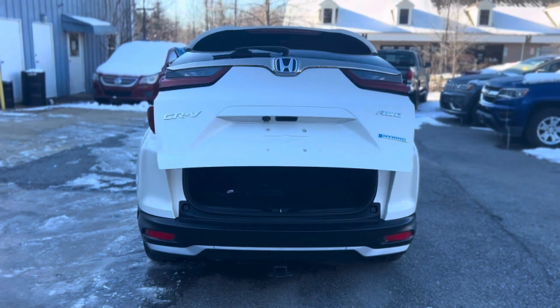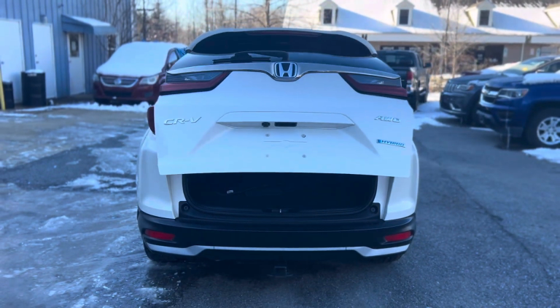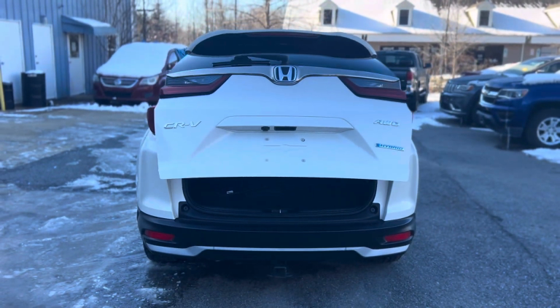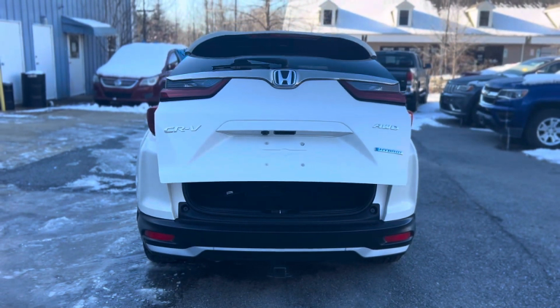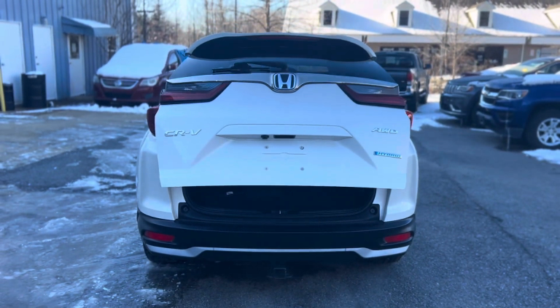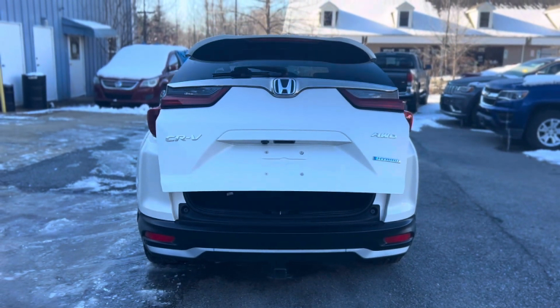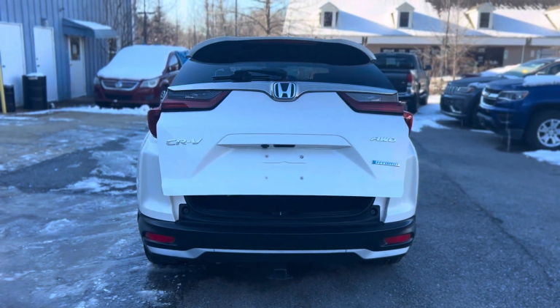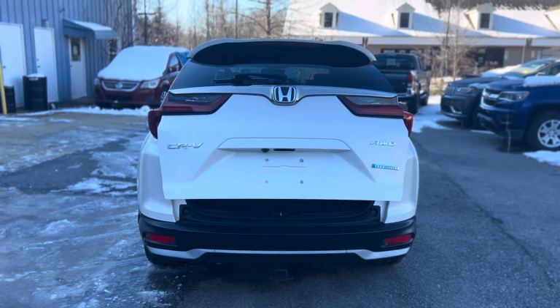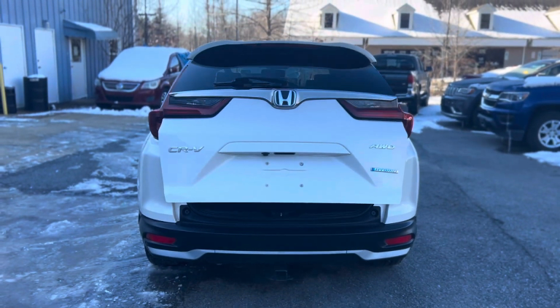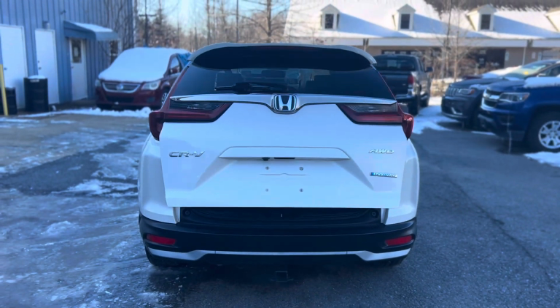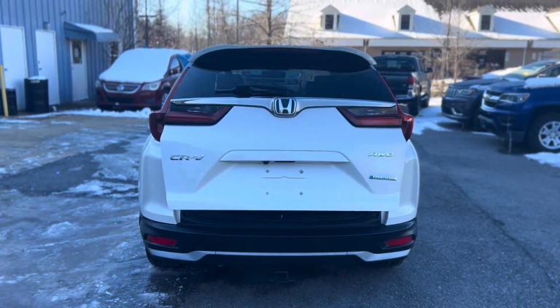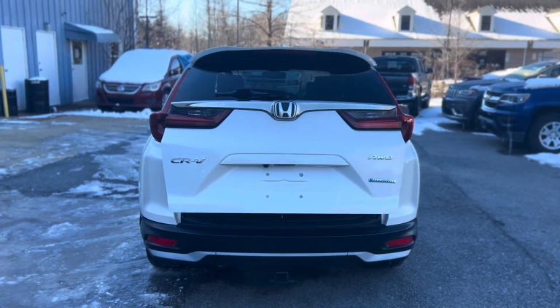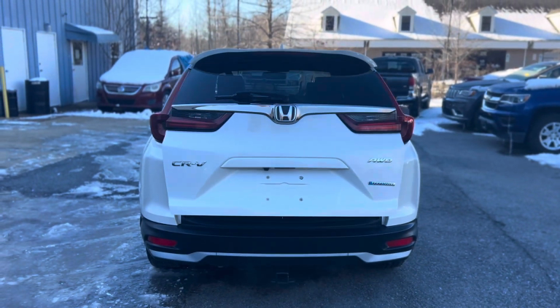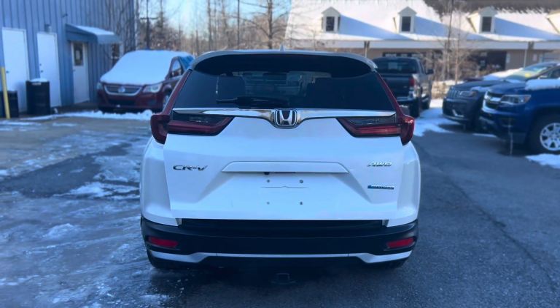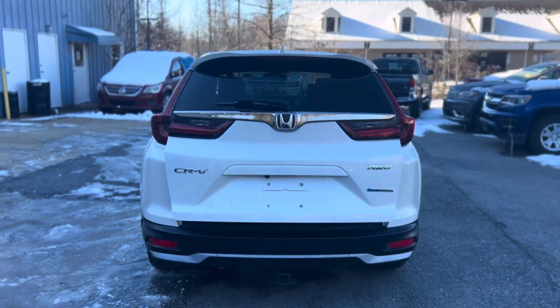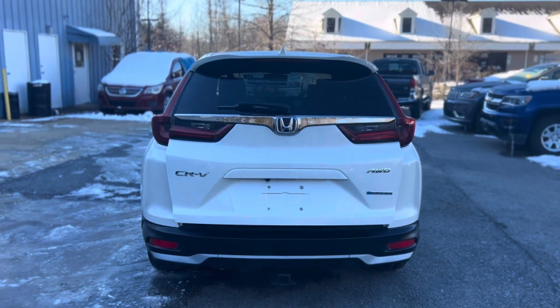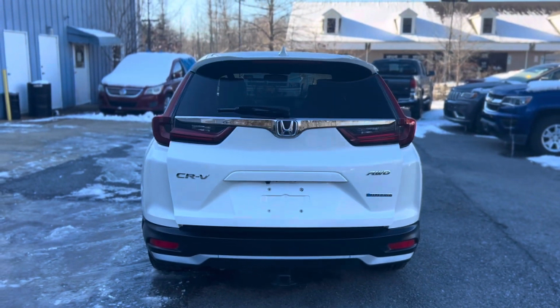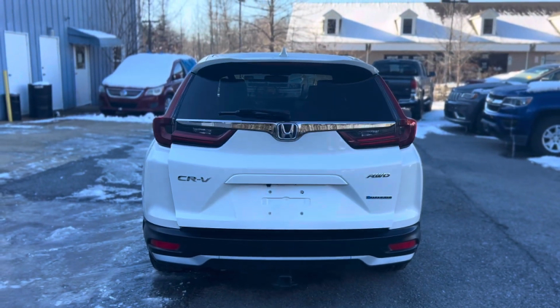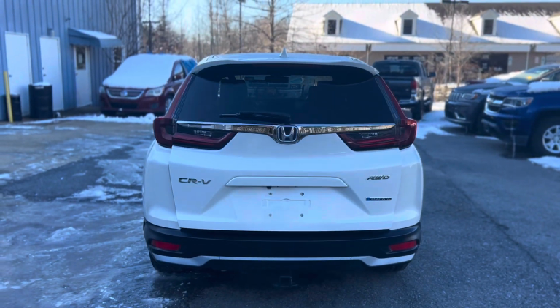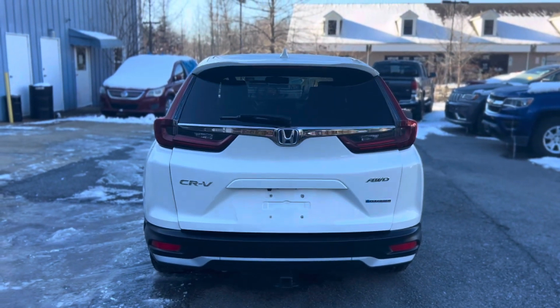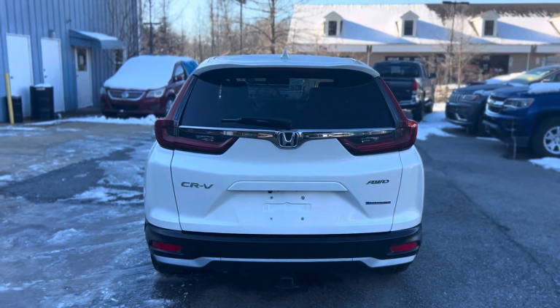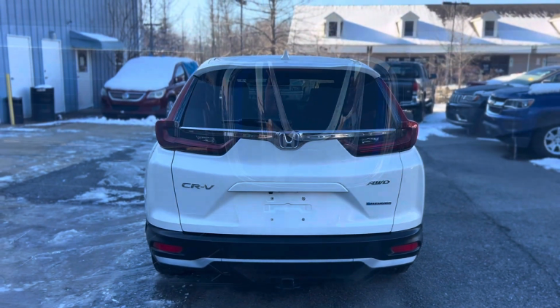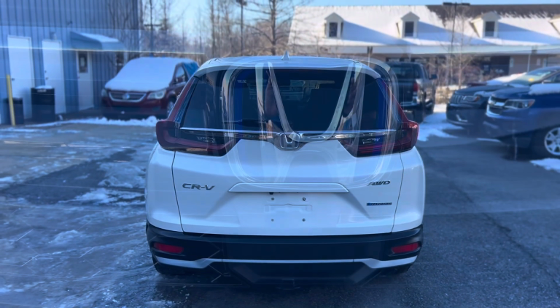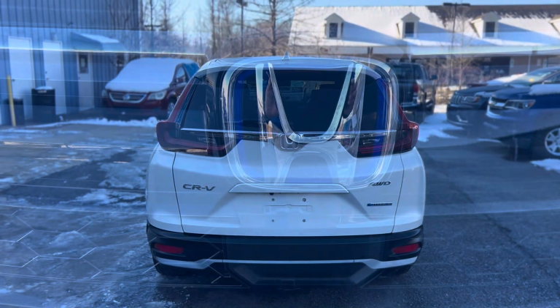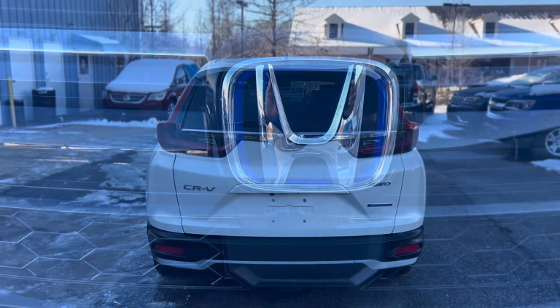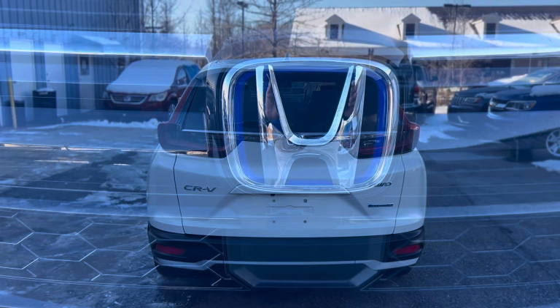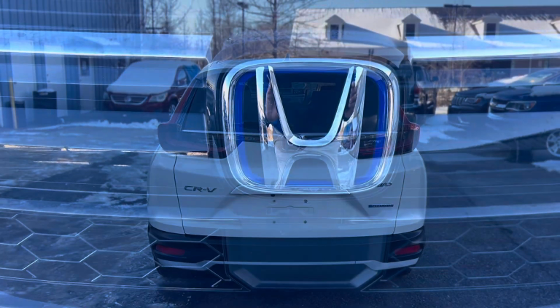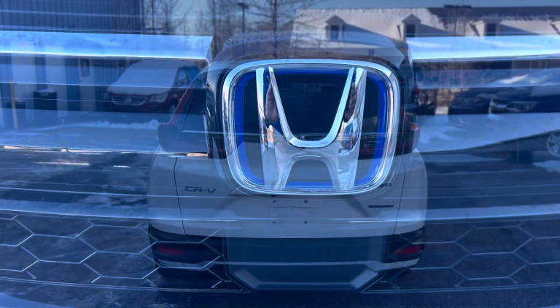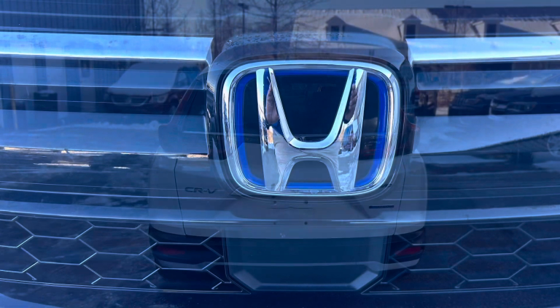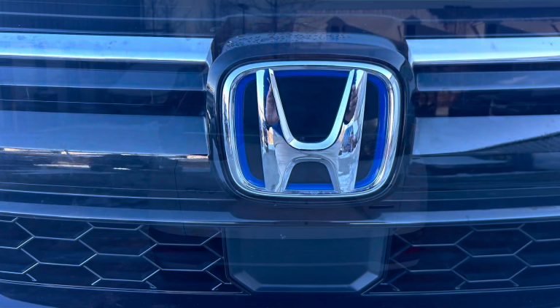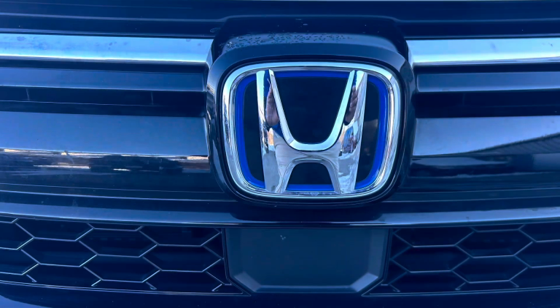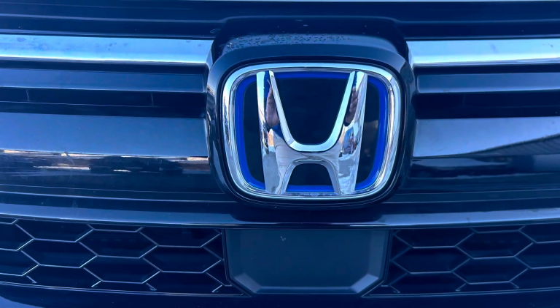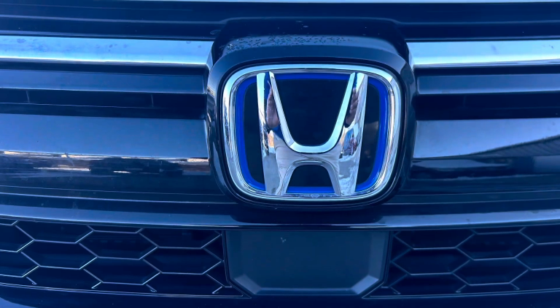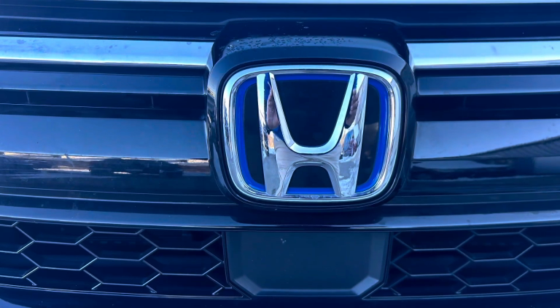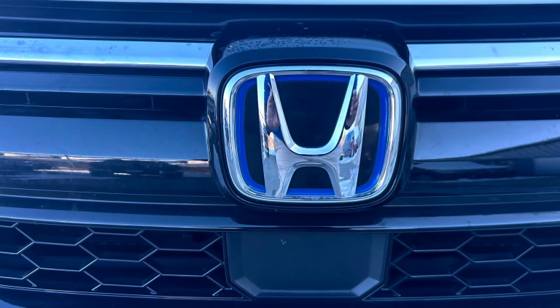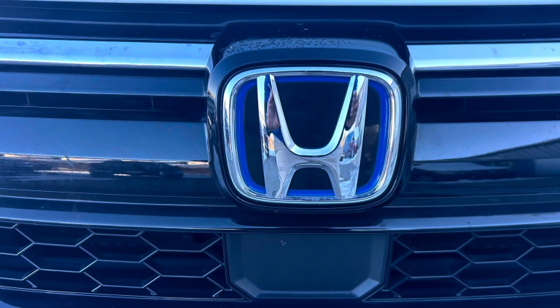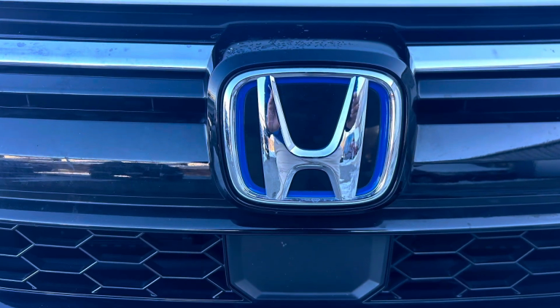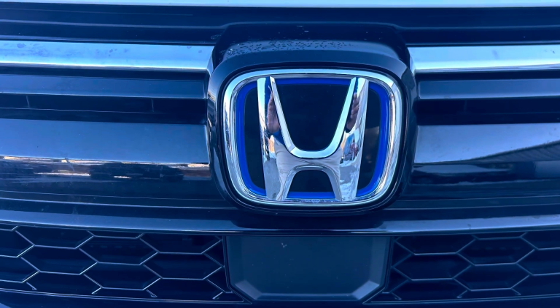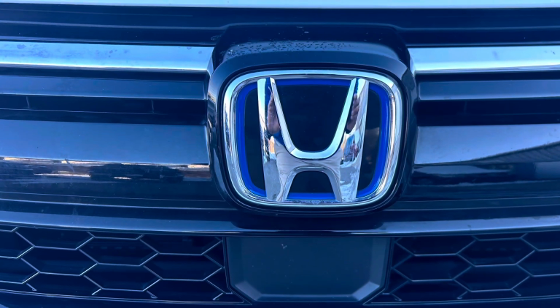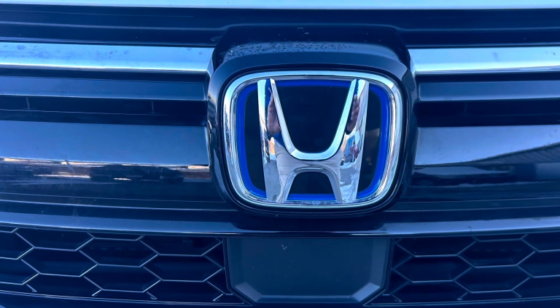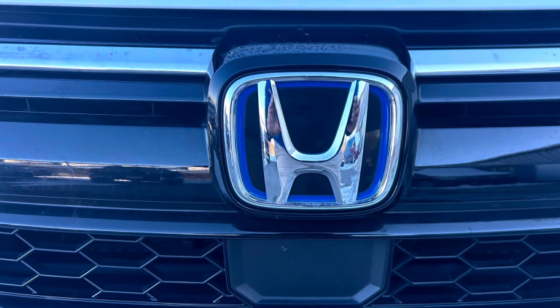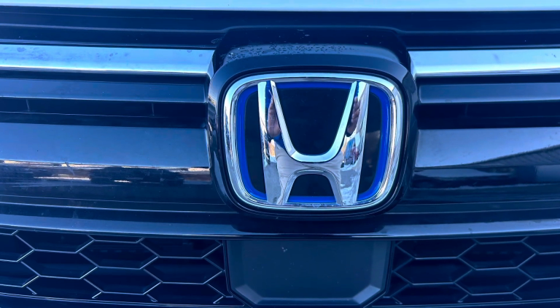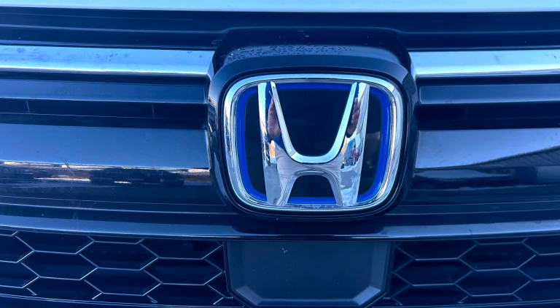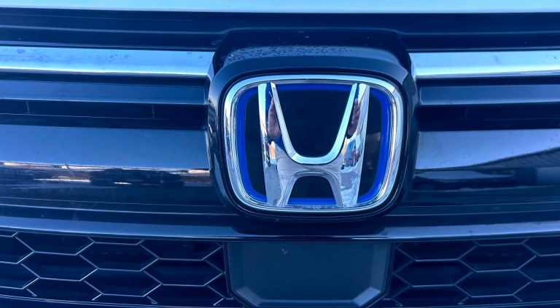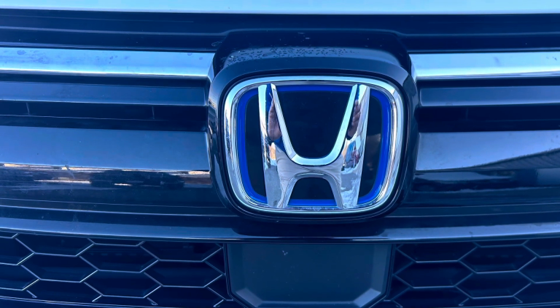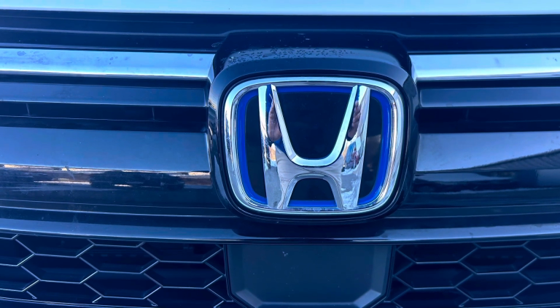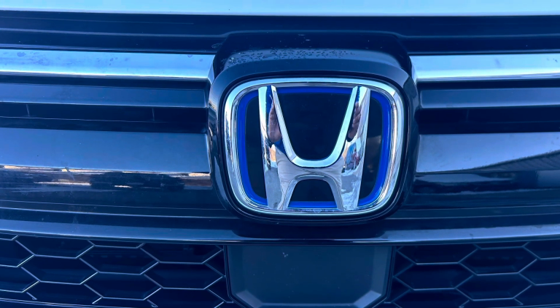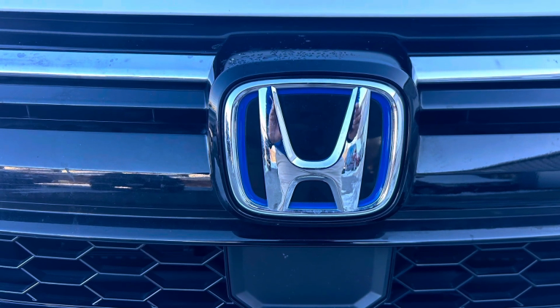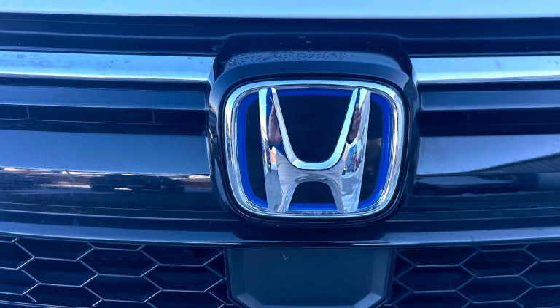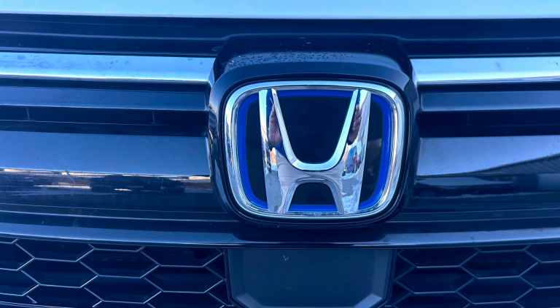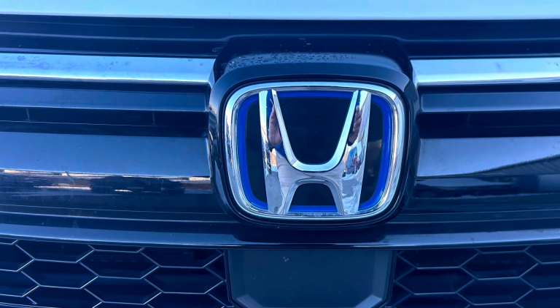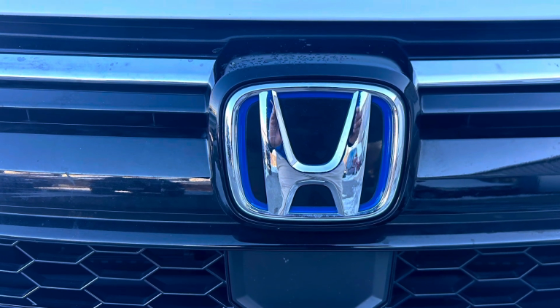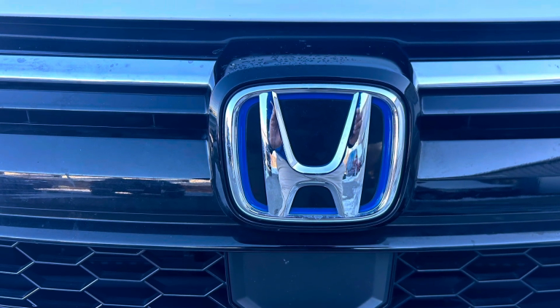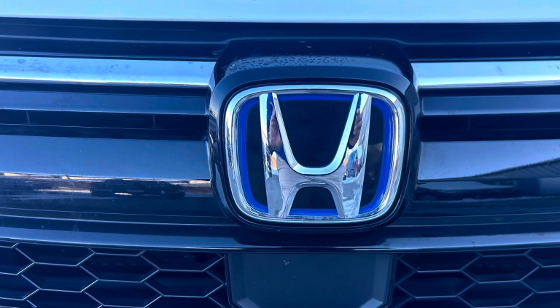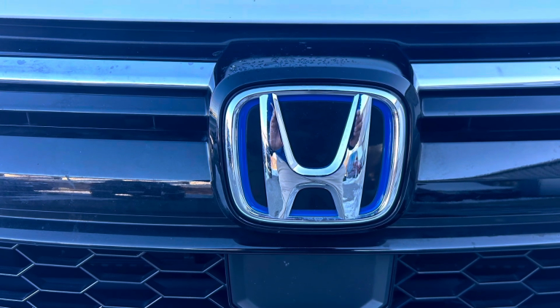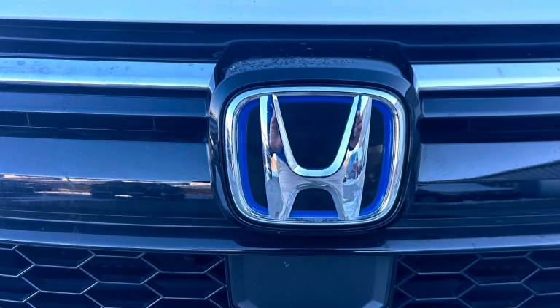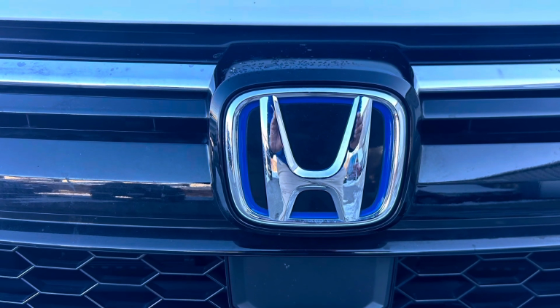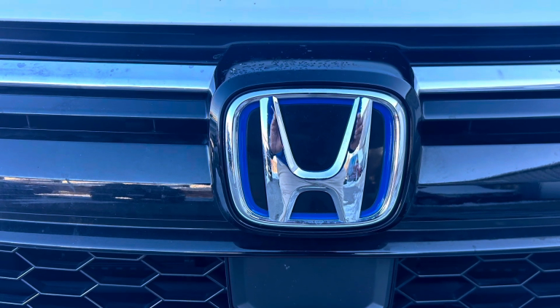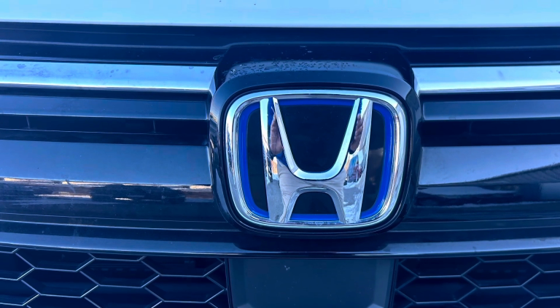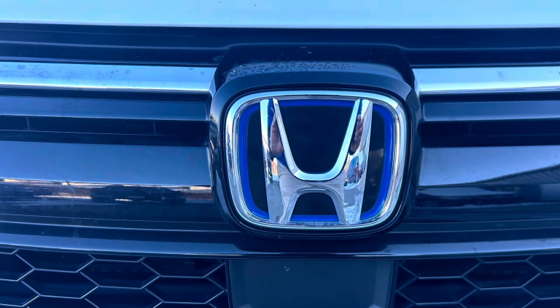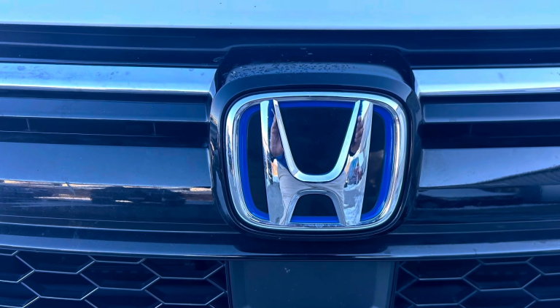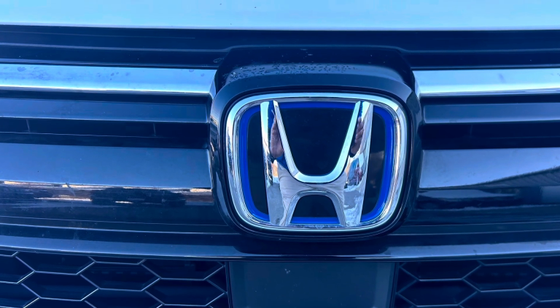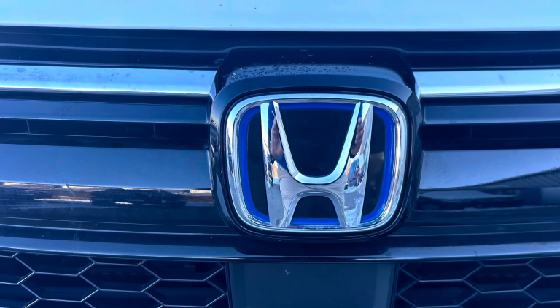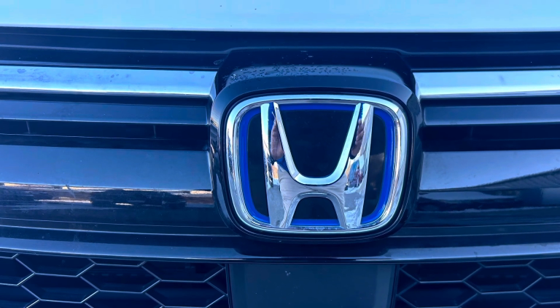Upgrade your driving experience with the 2020 Honda CR-V Hybrid EXL, where efficiency meets luxury.